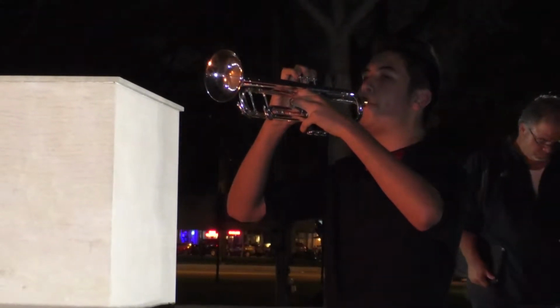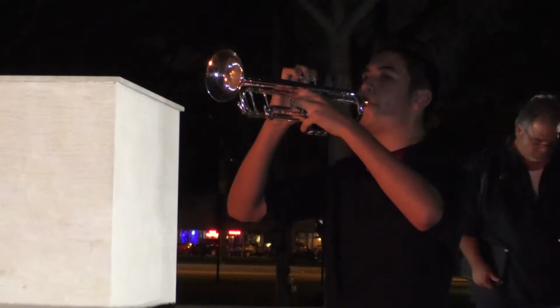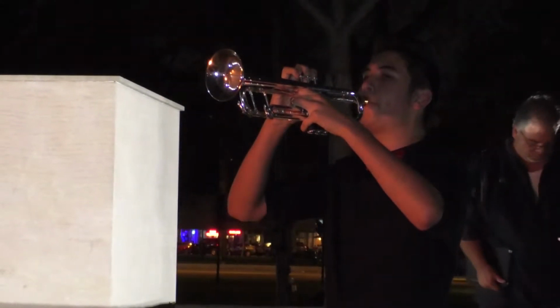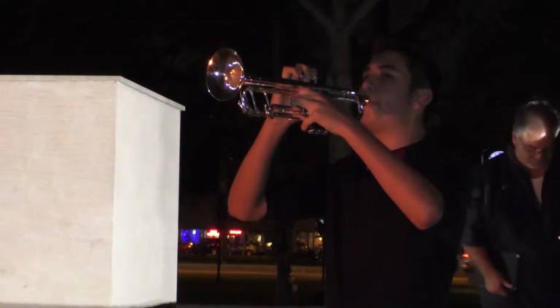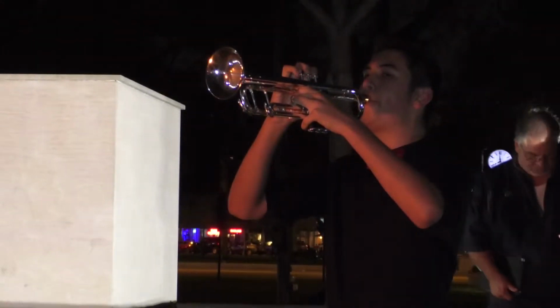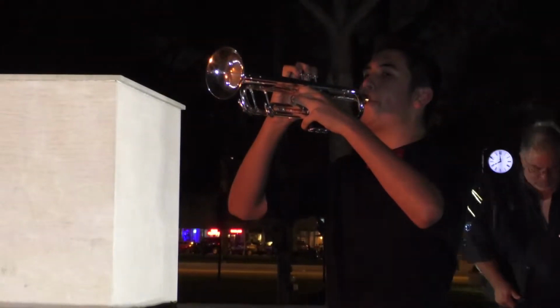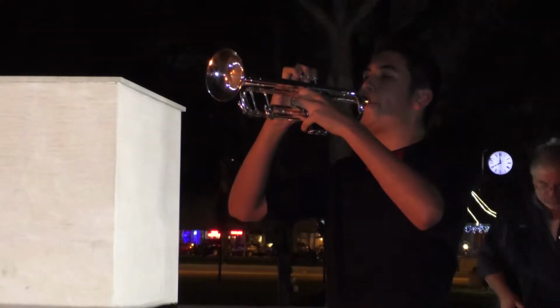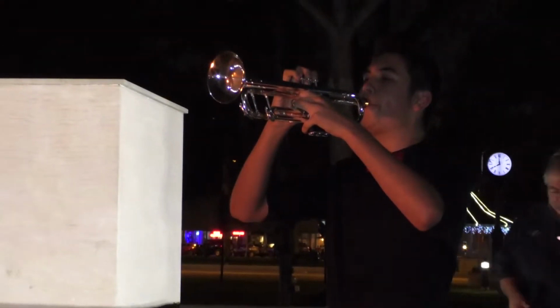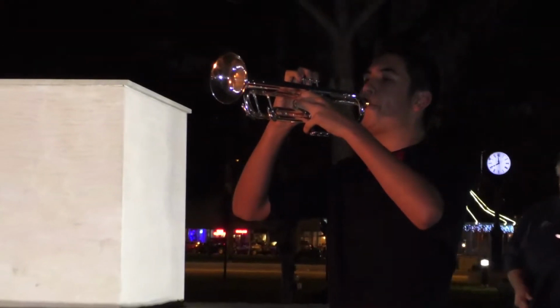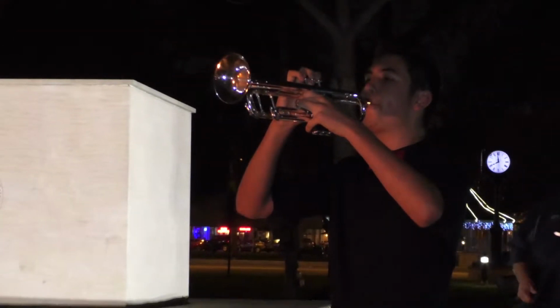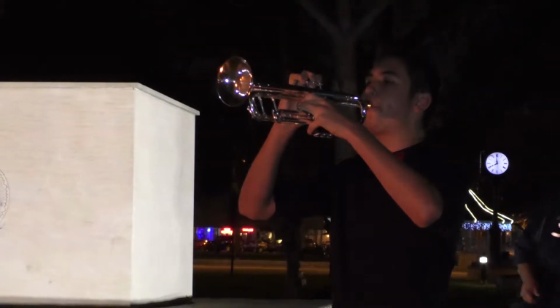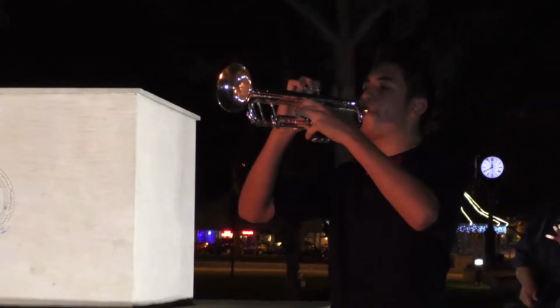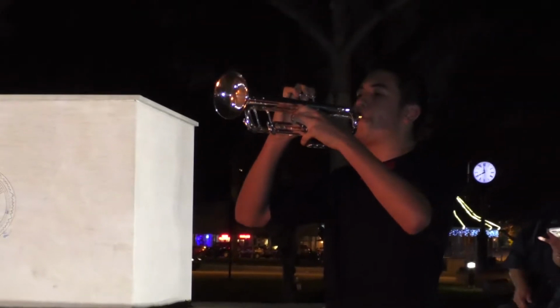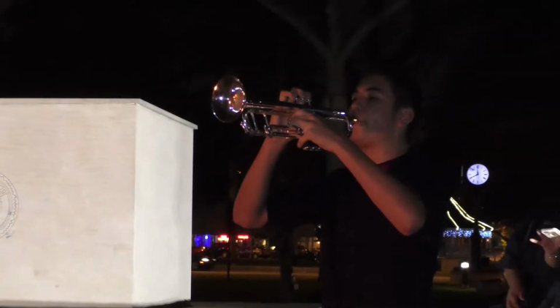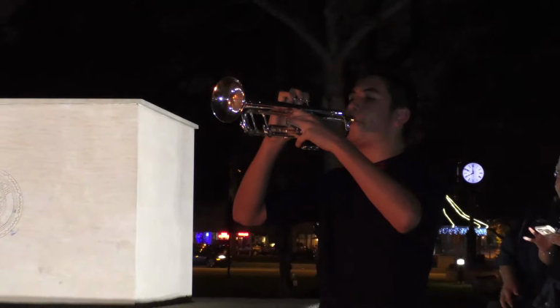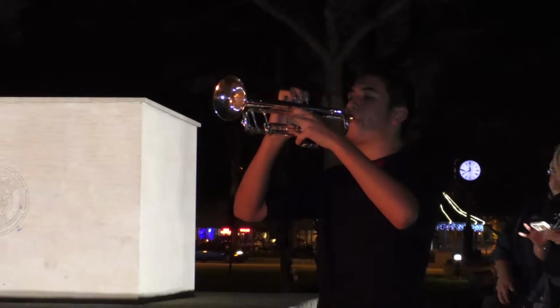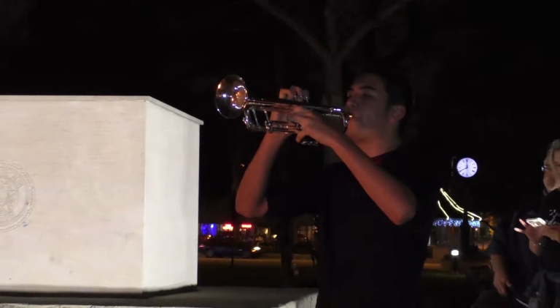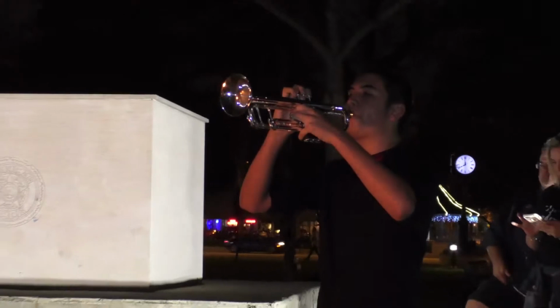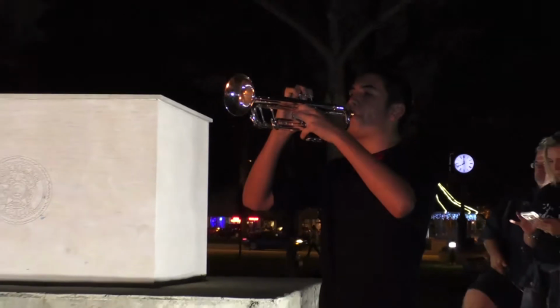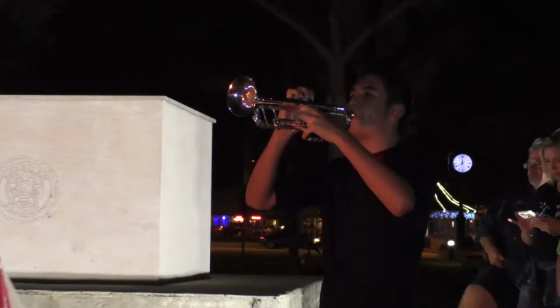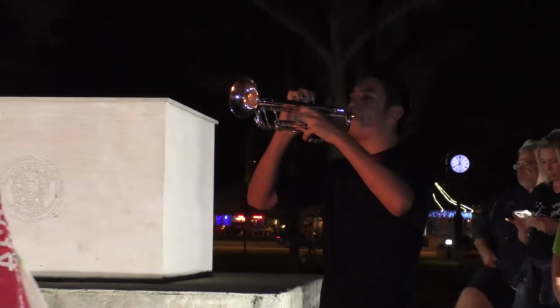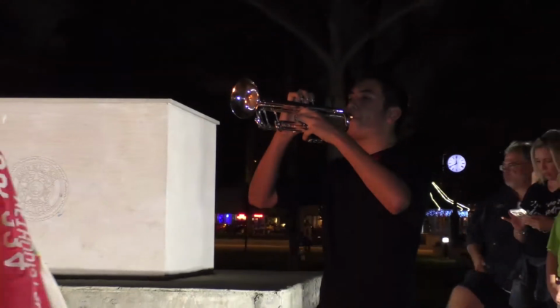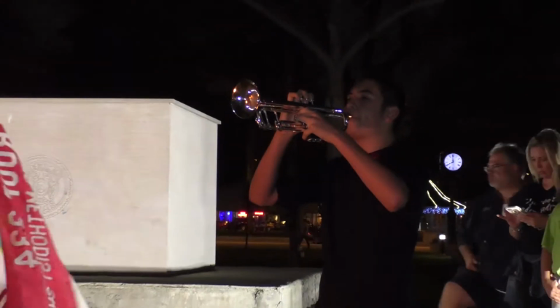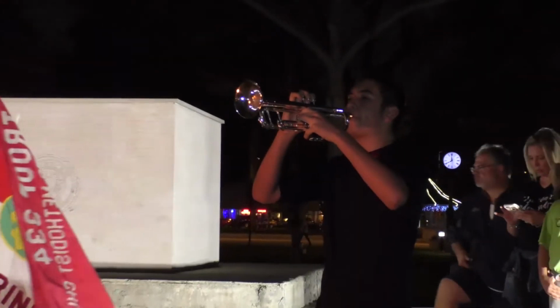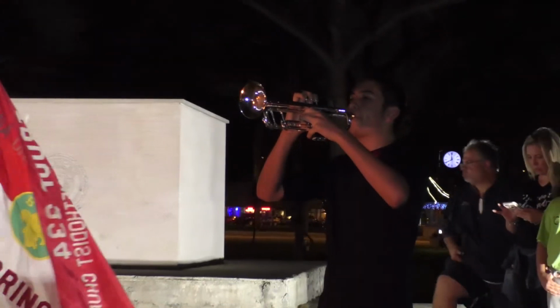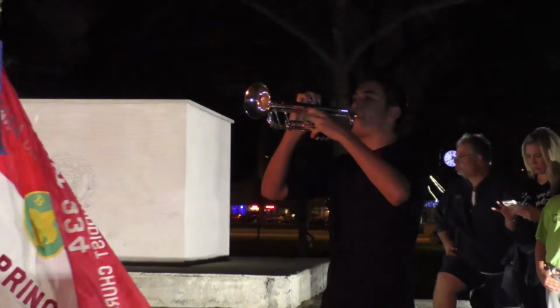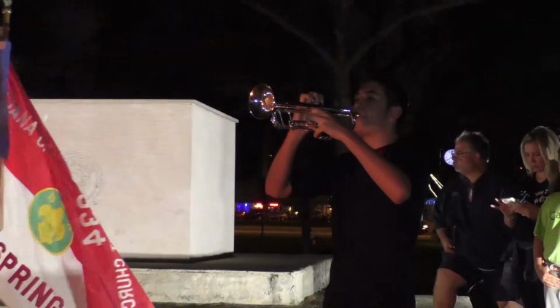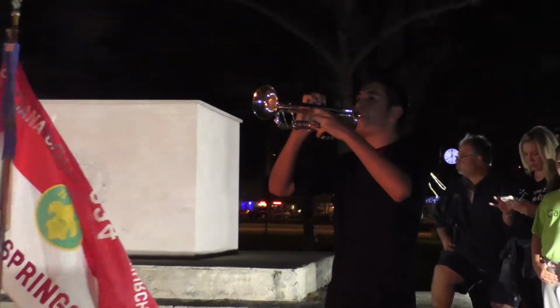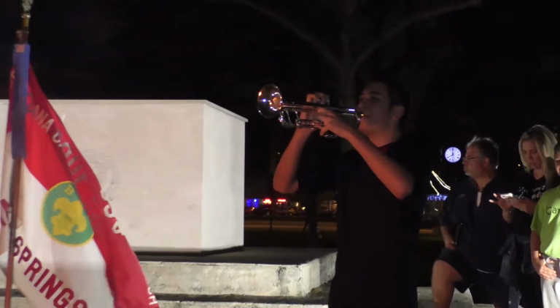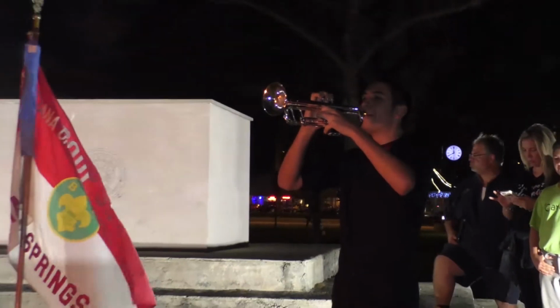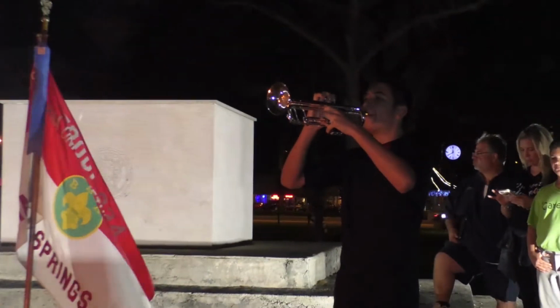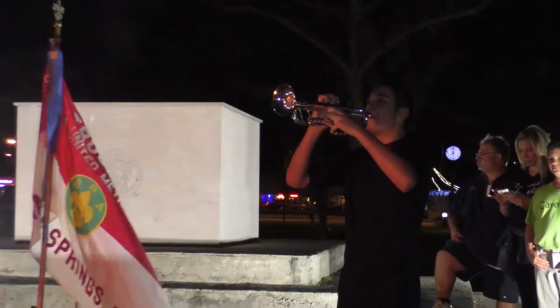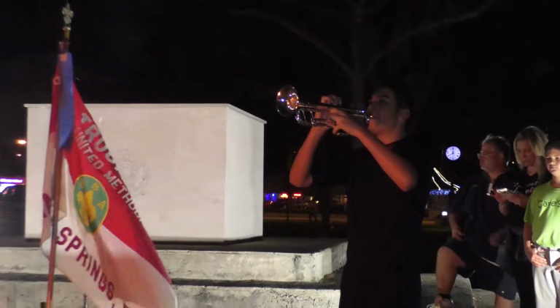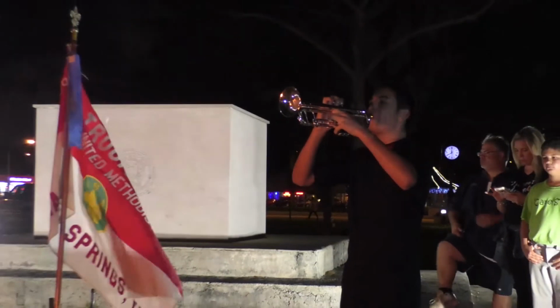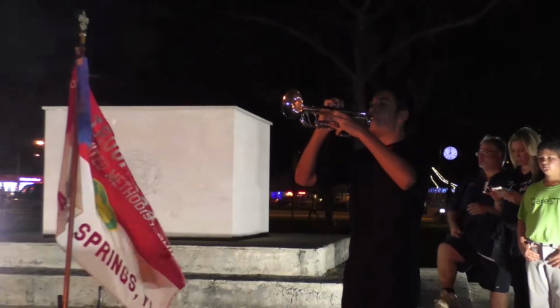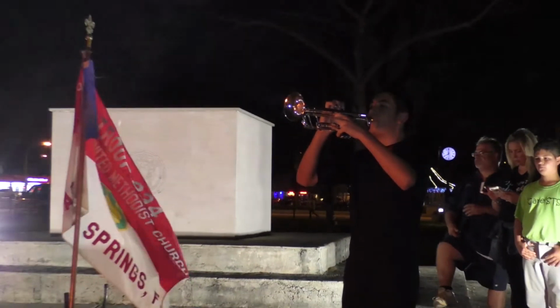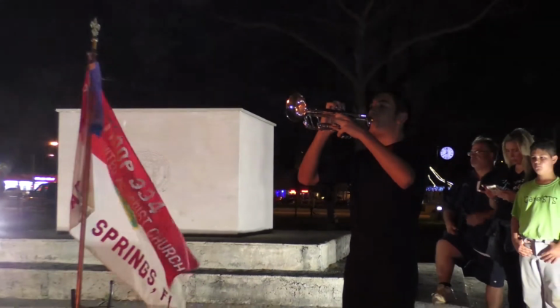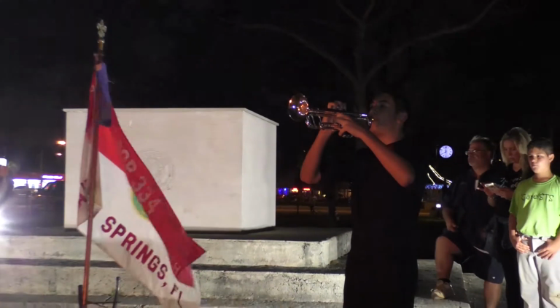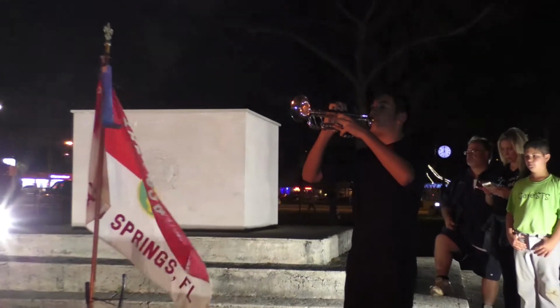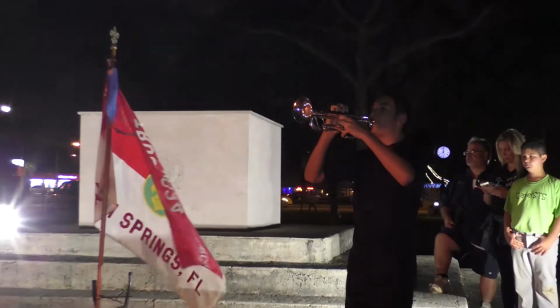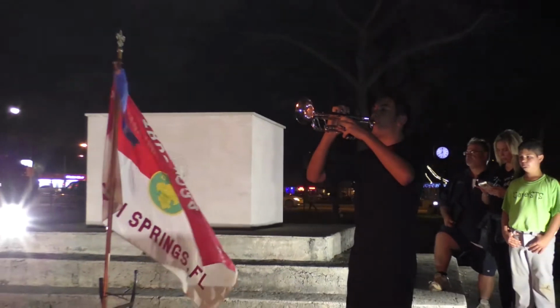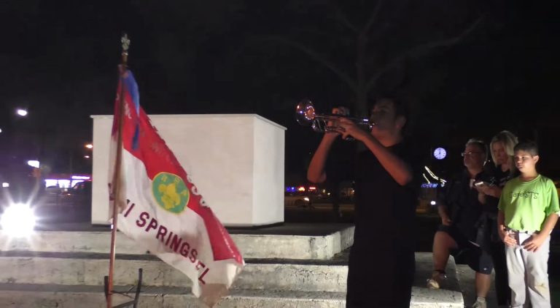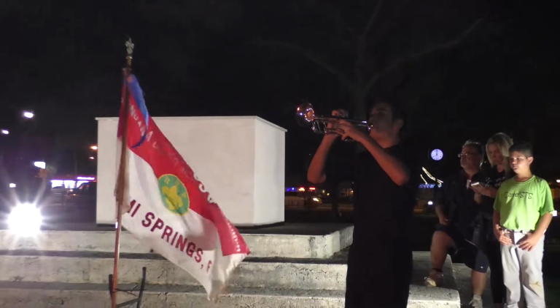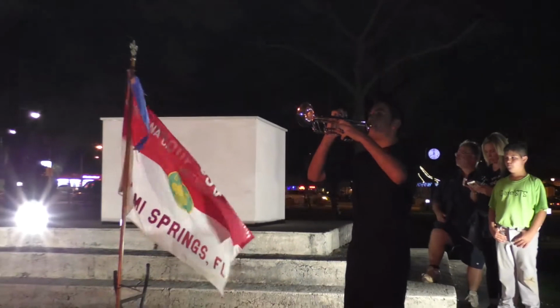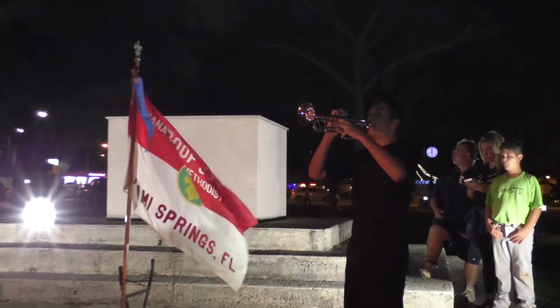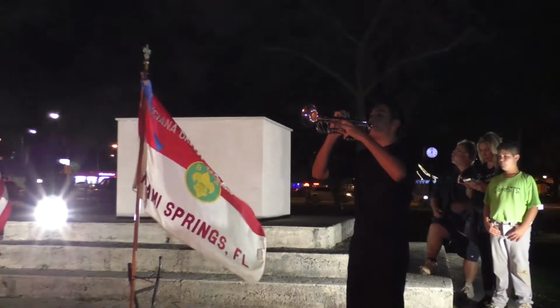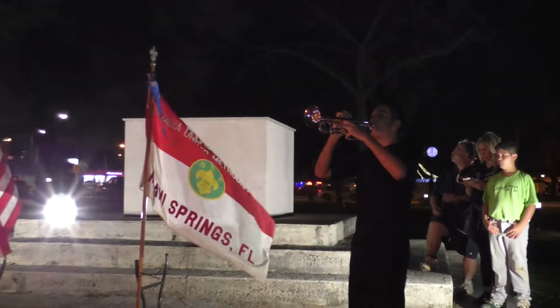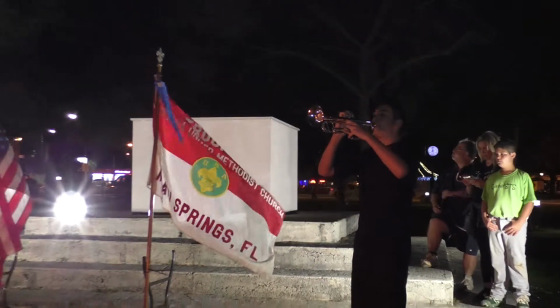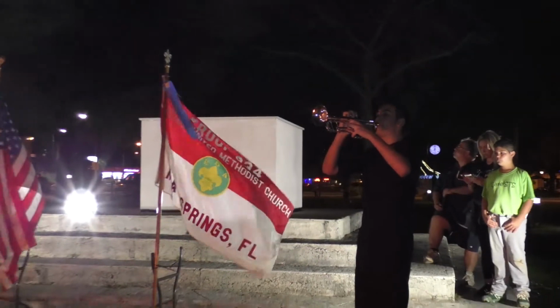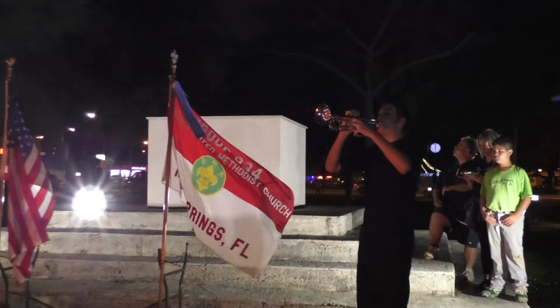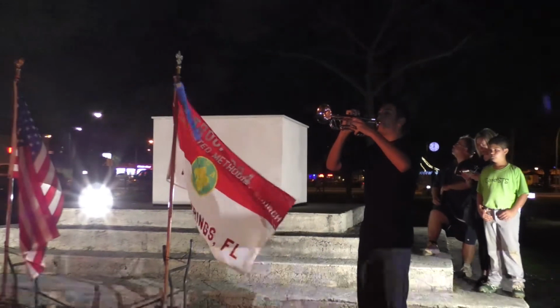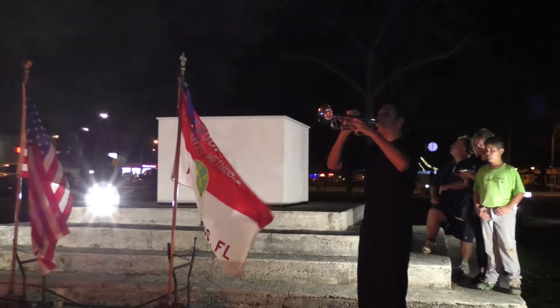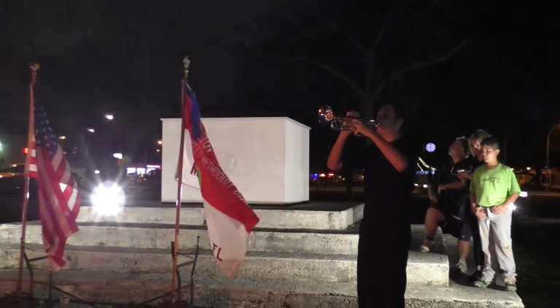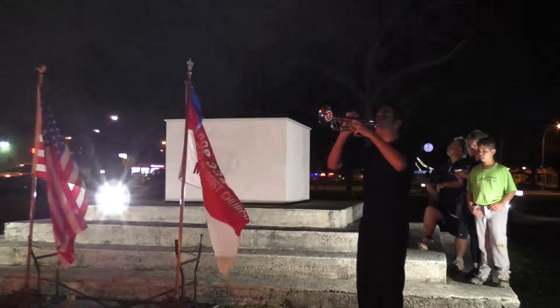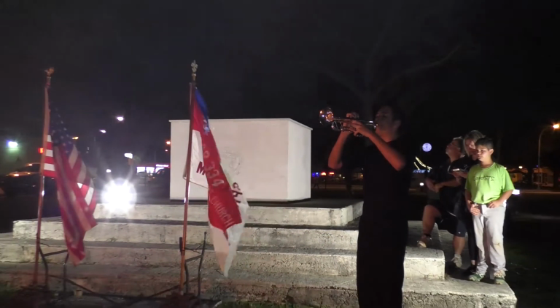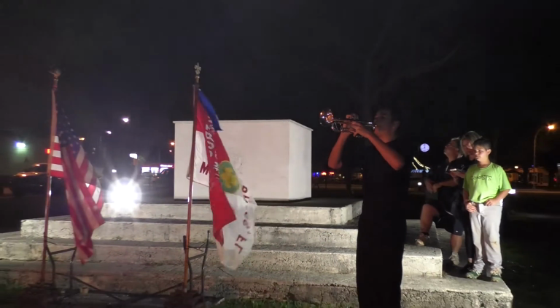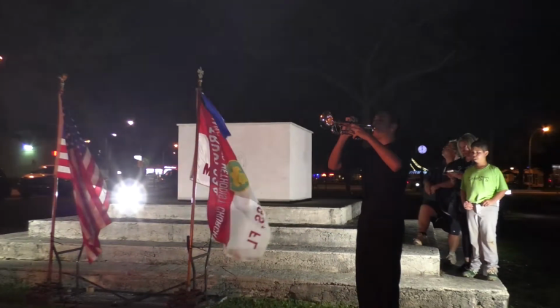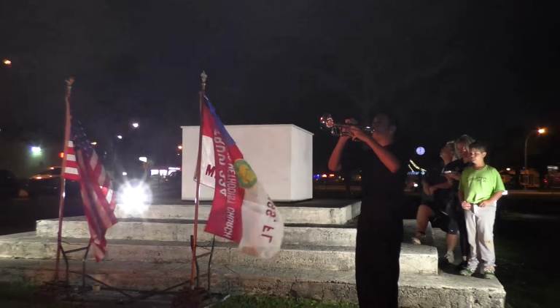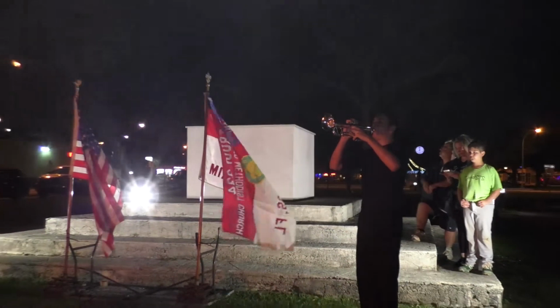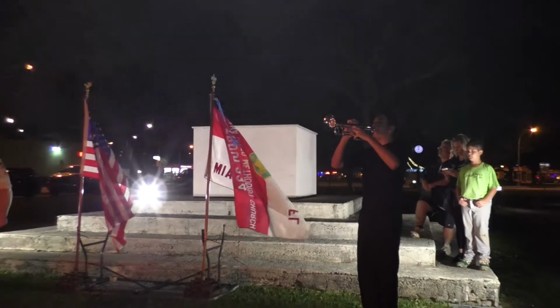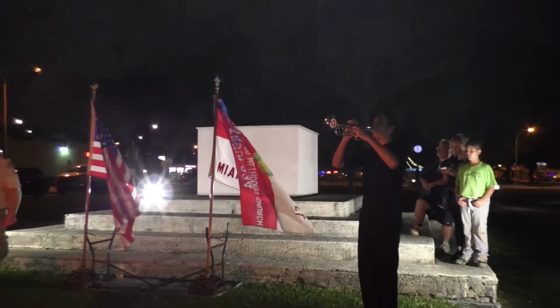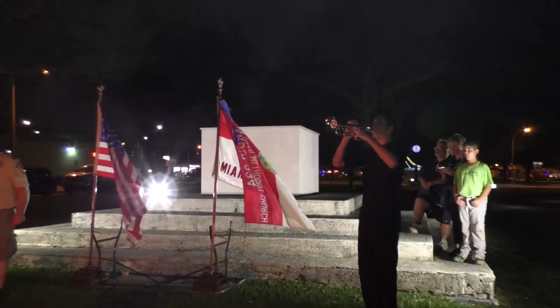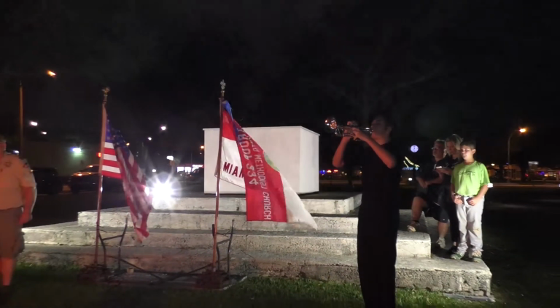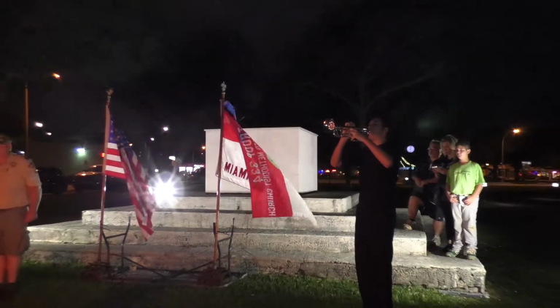Red, white, and blue — the colors of our American flag, retired honorably and respectfully.